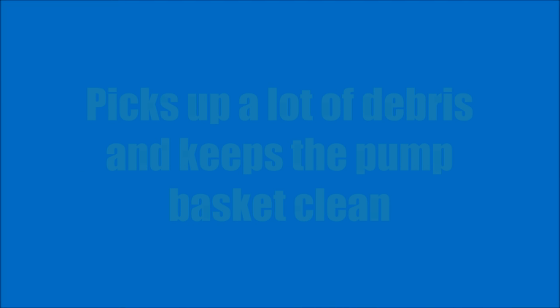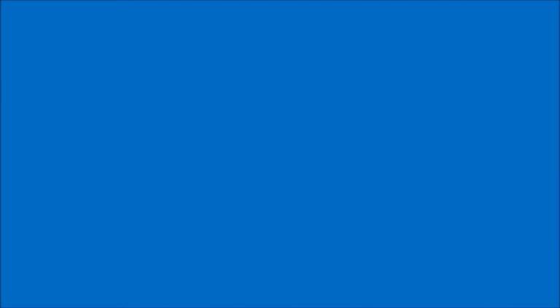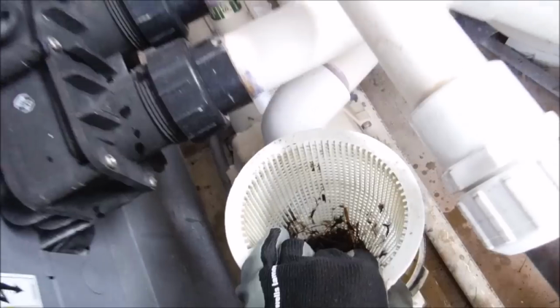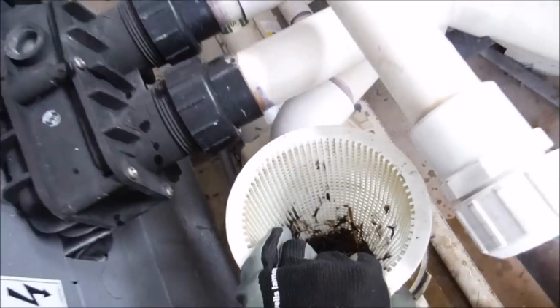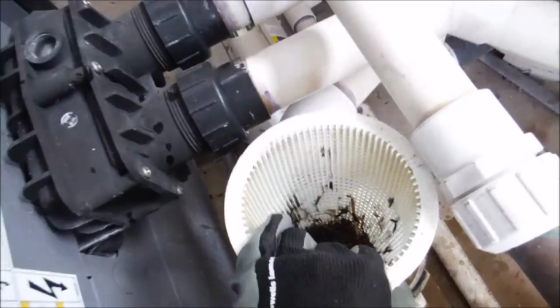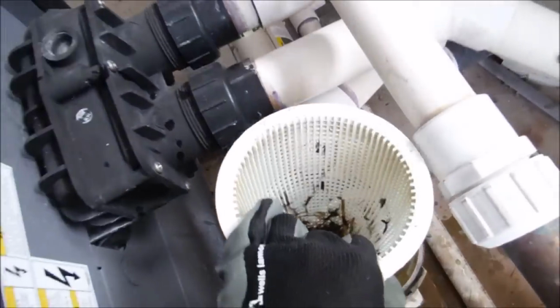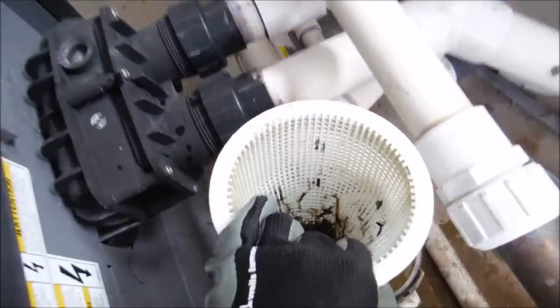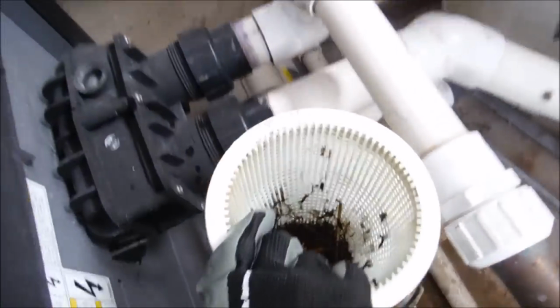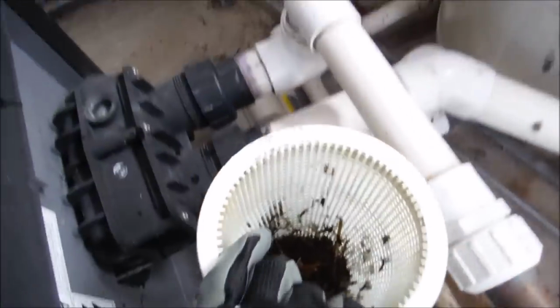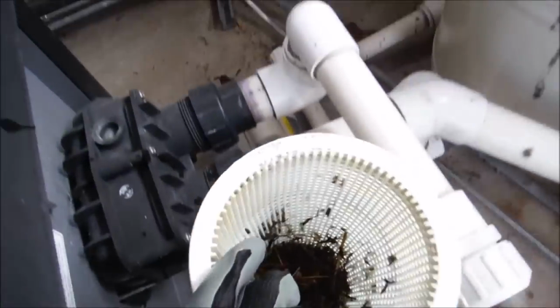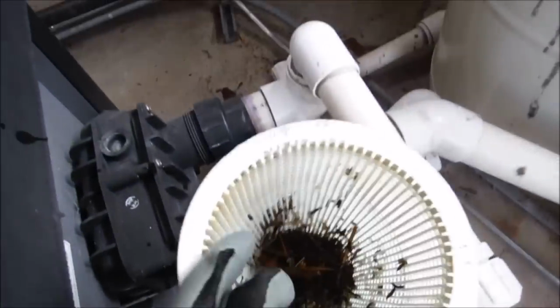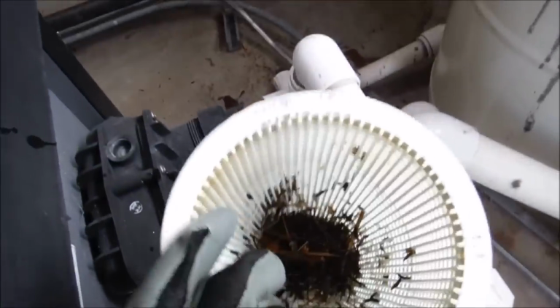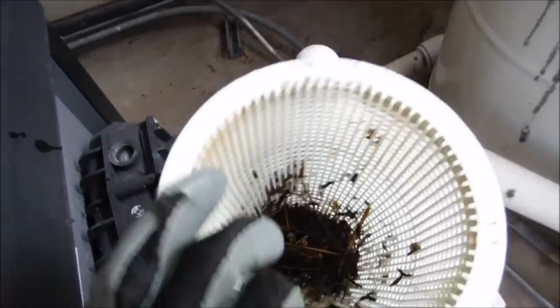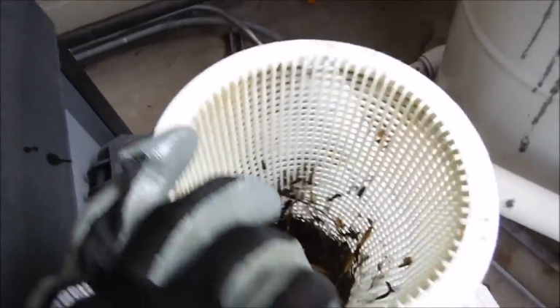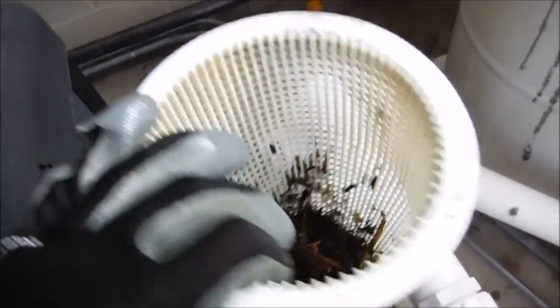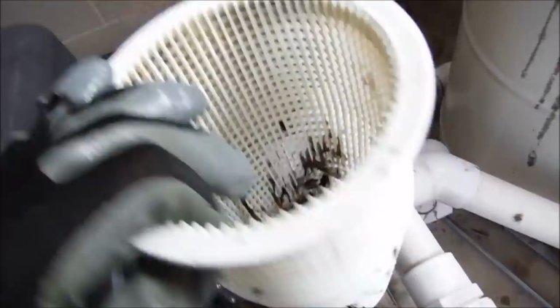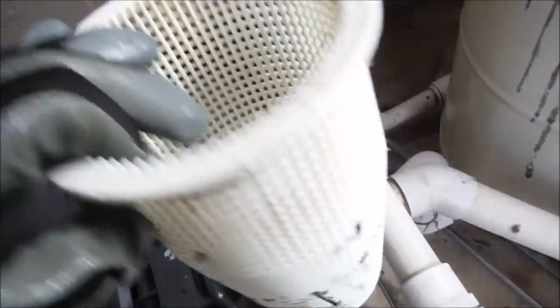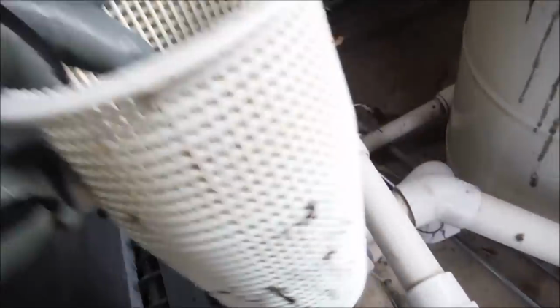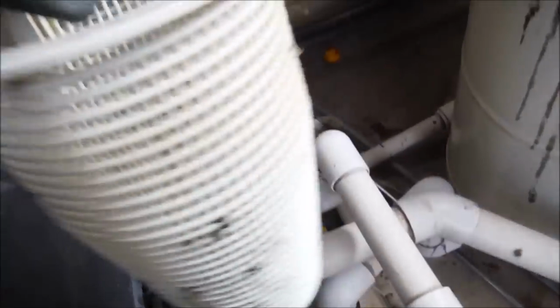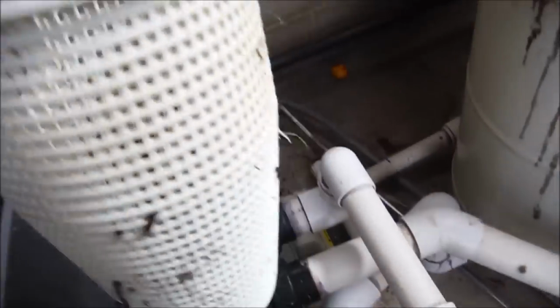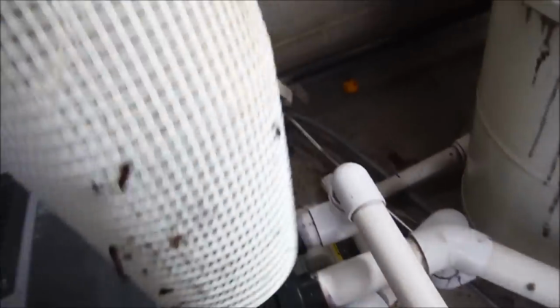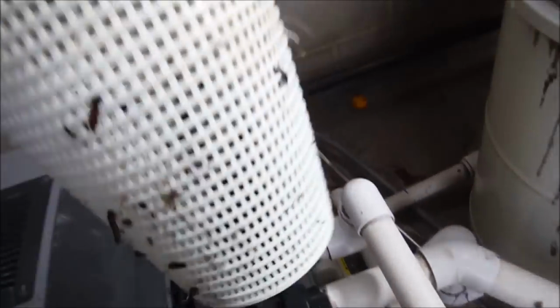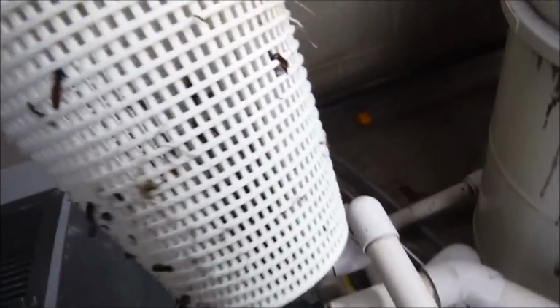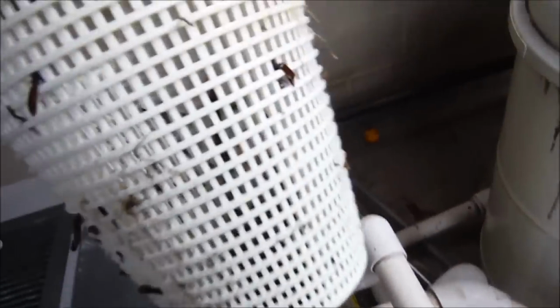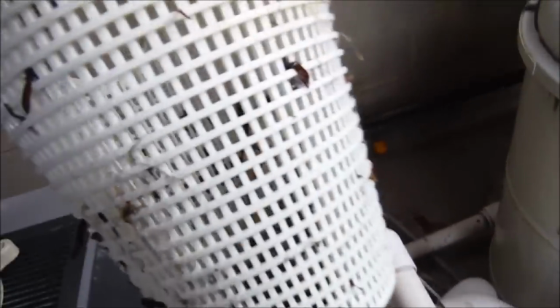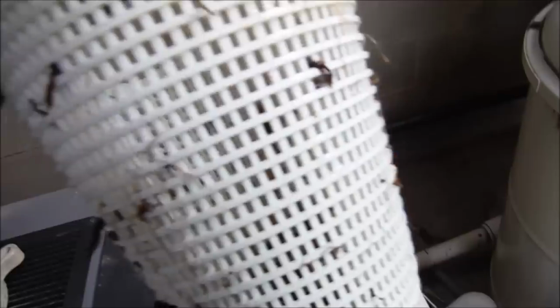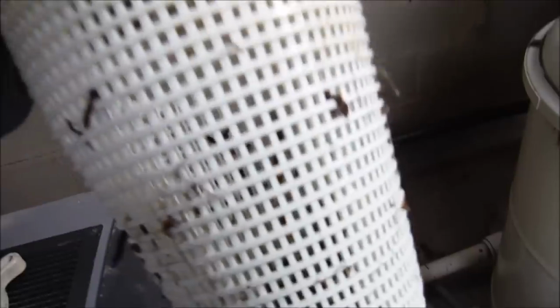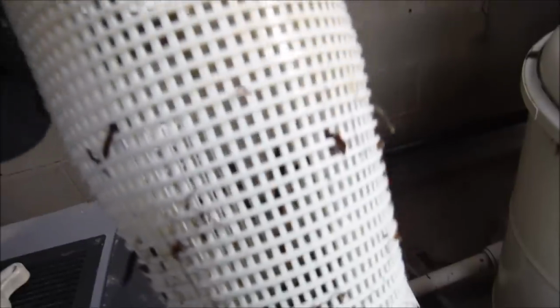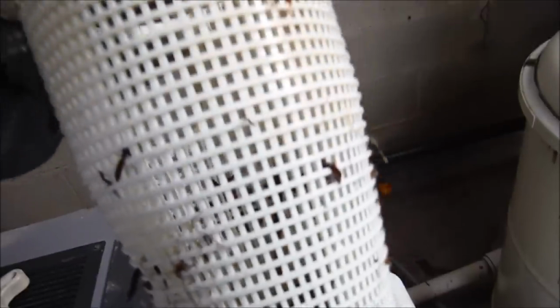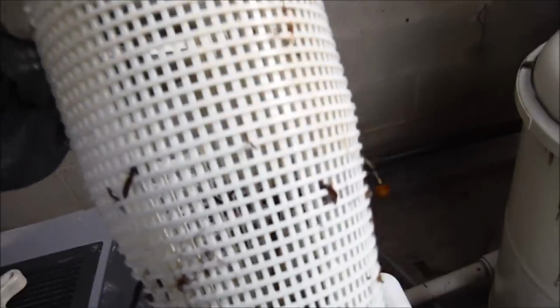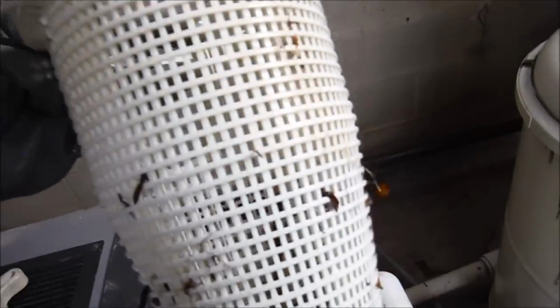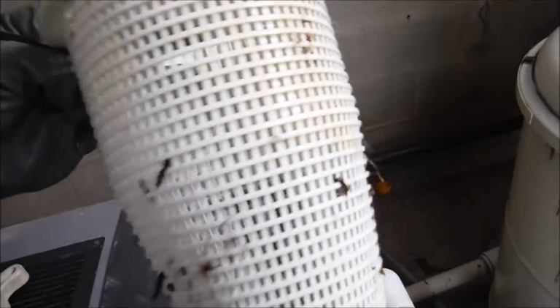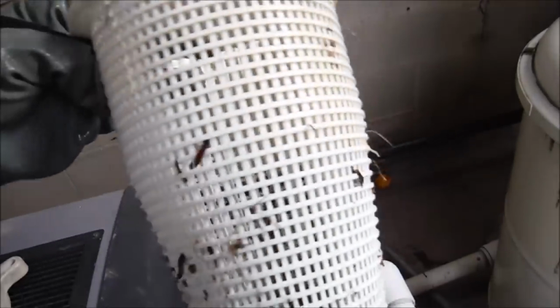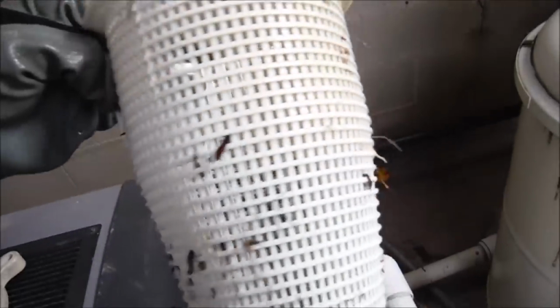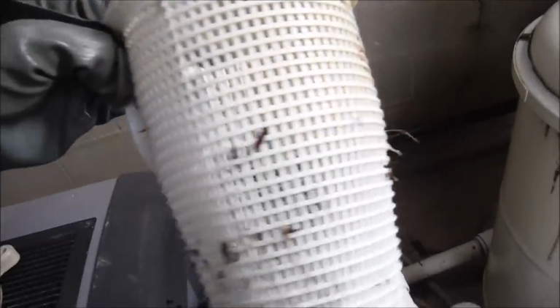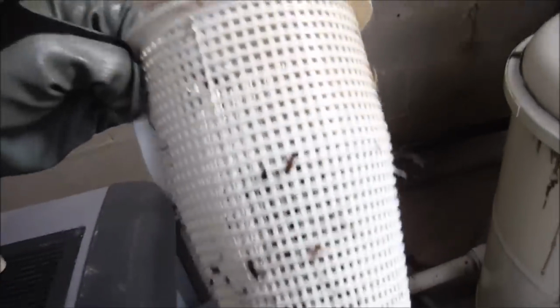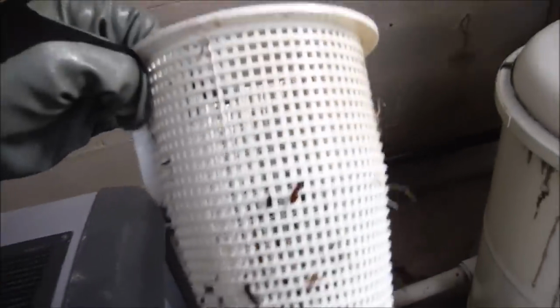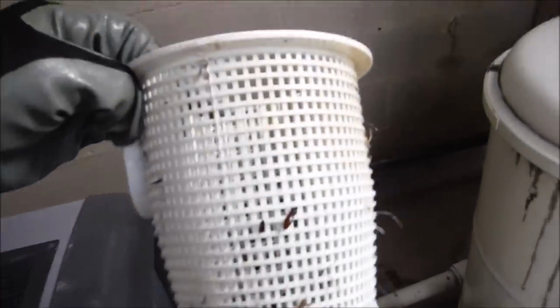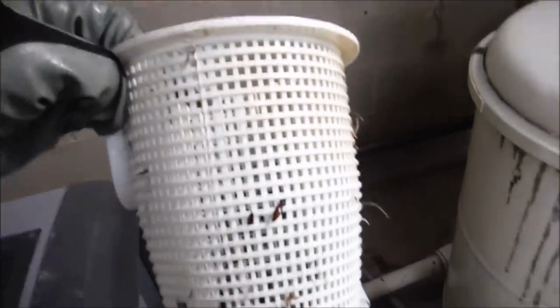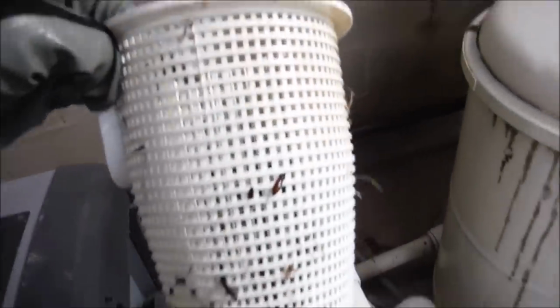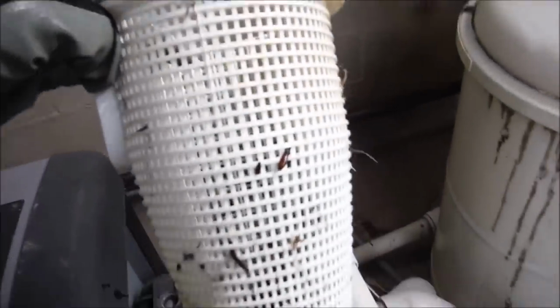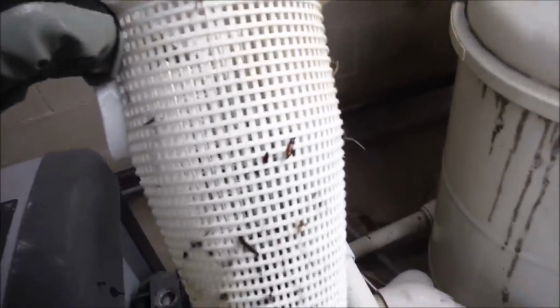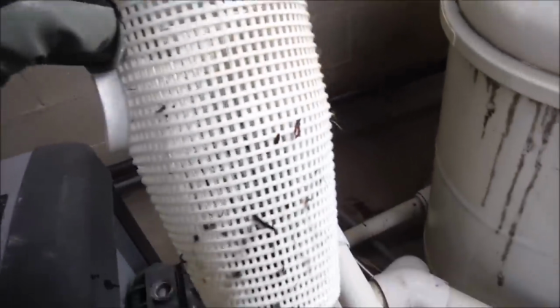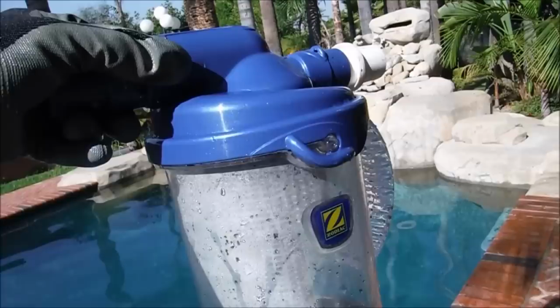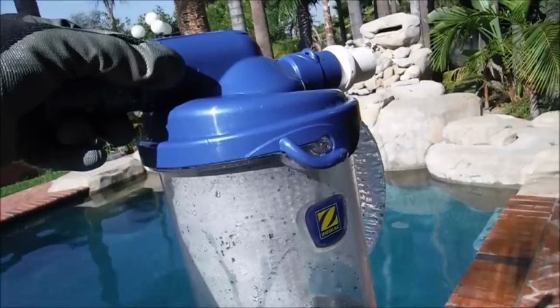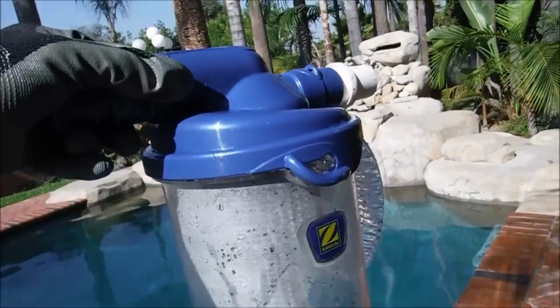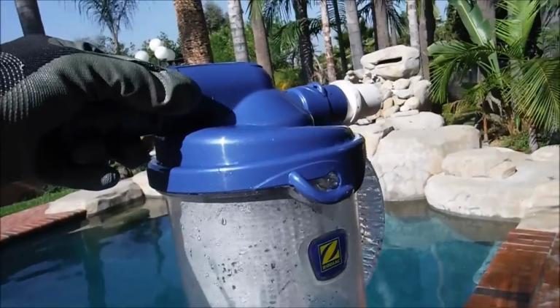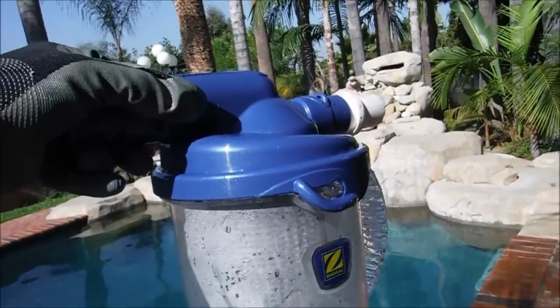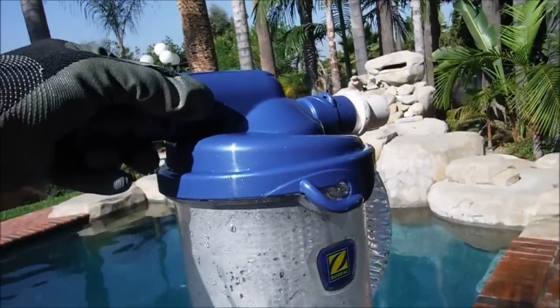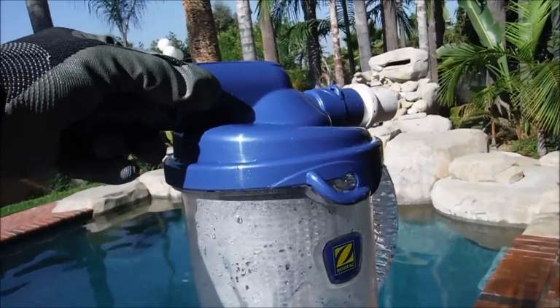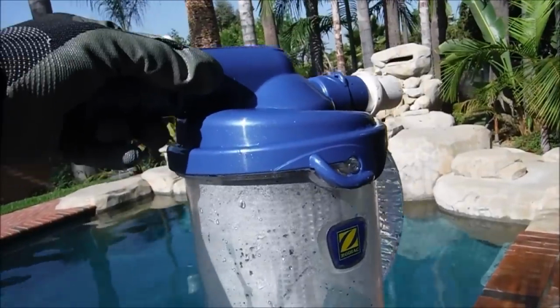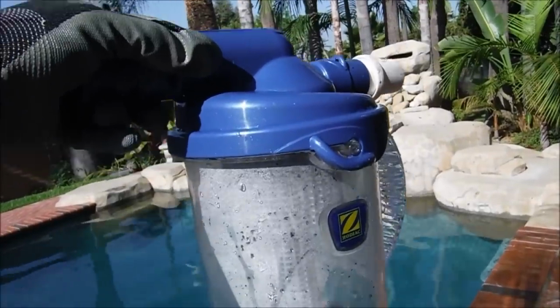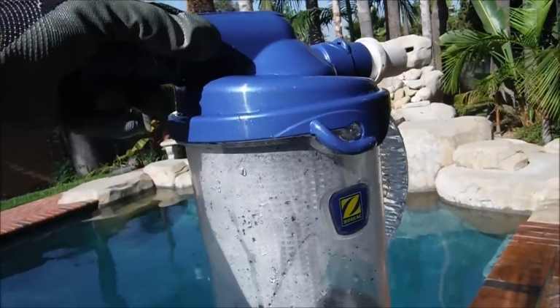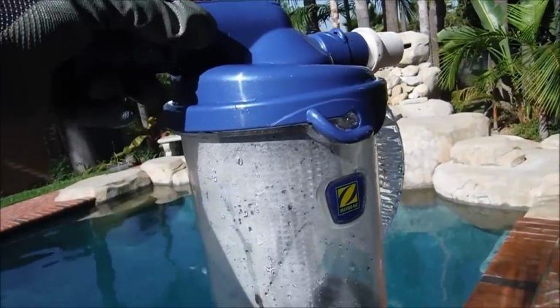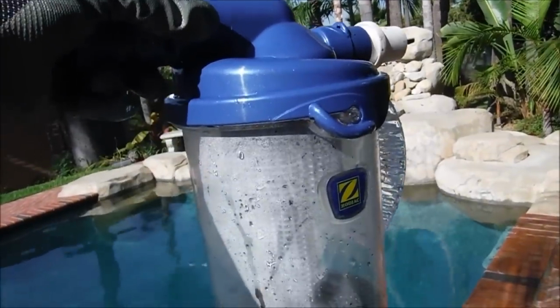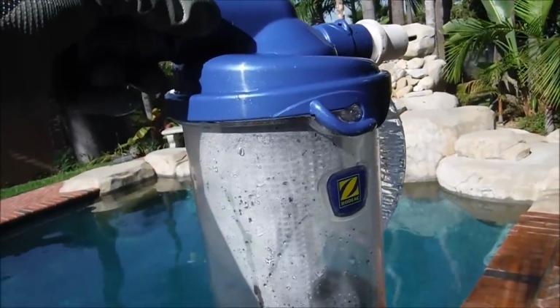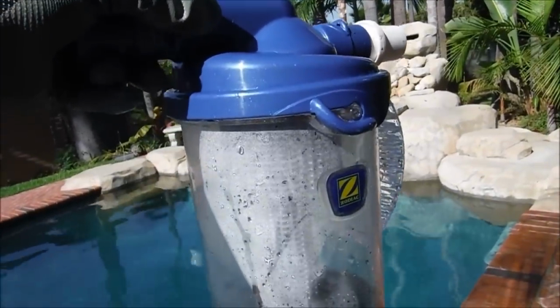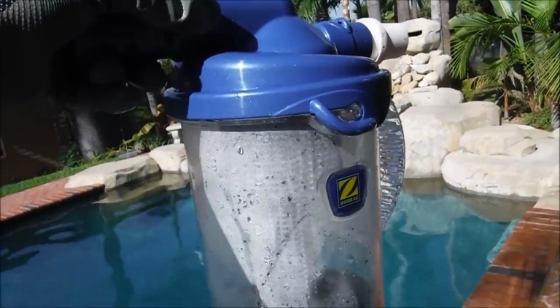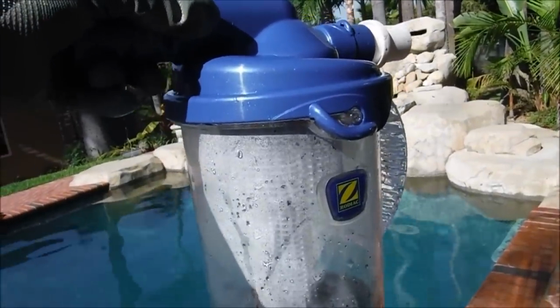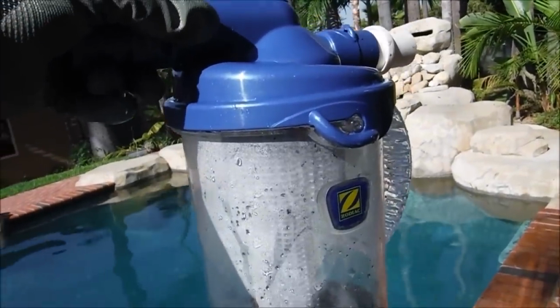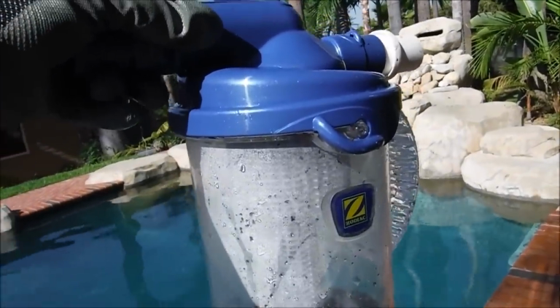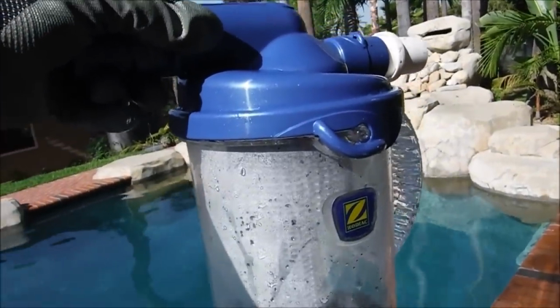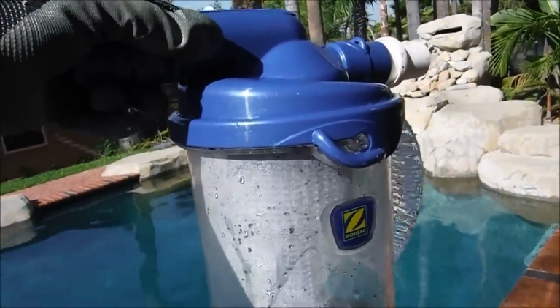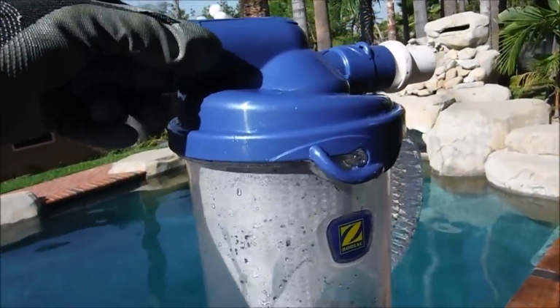You can see that some fine particle debris got in here and clogged up the basket, but overall the canister held up pretty well.